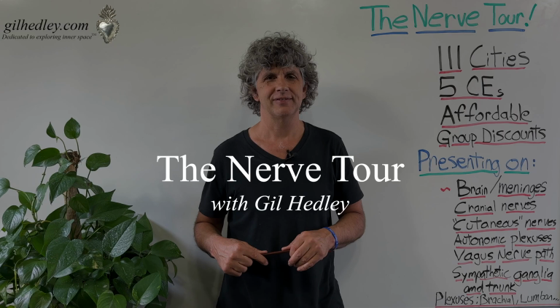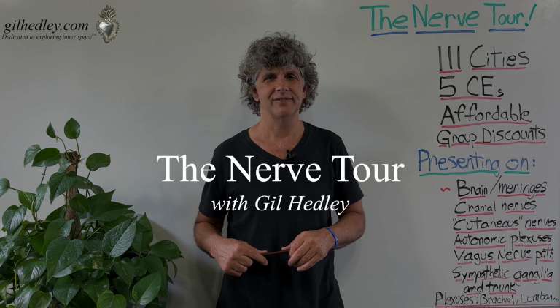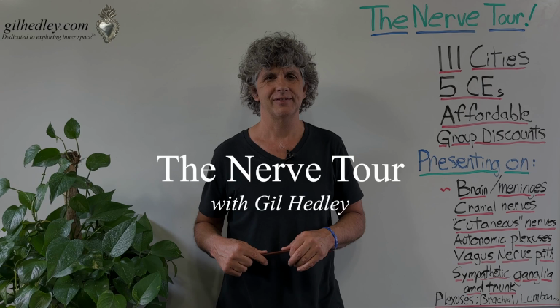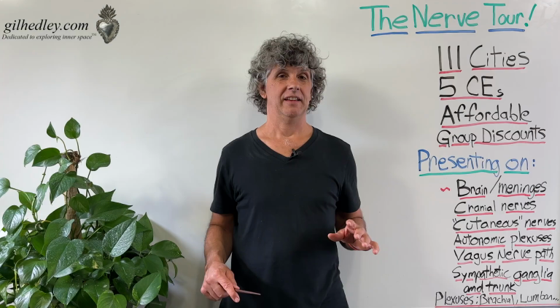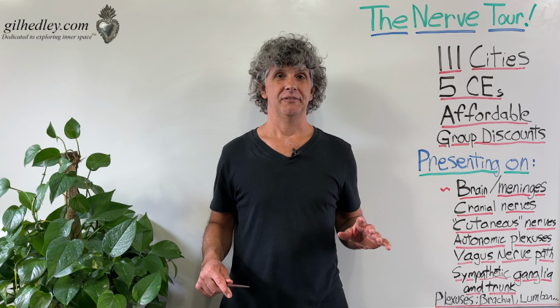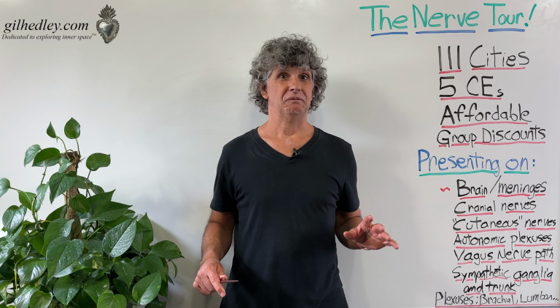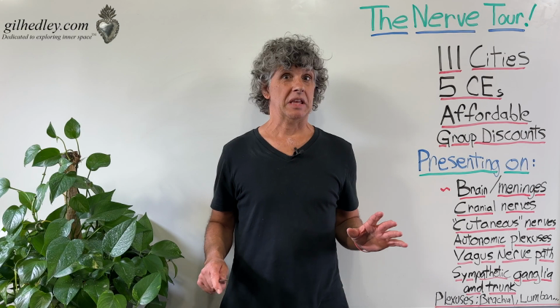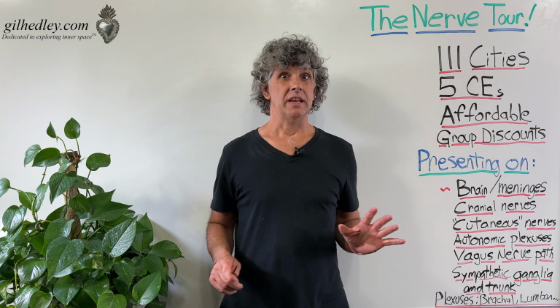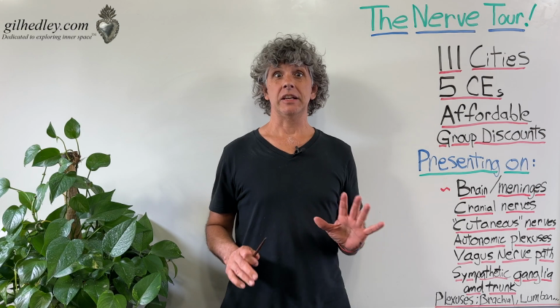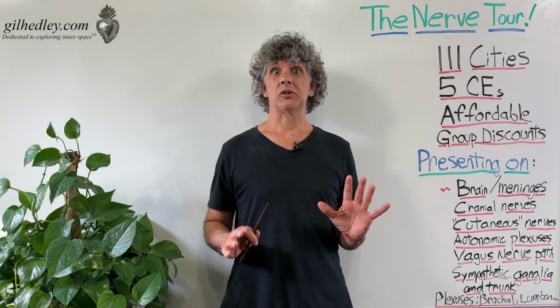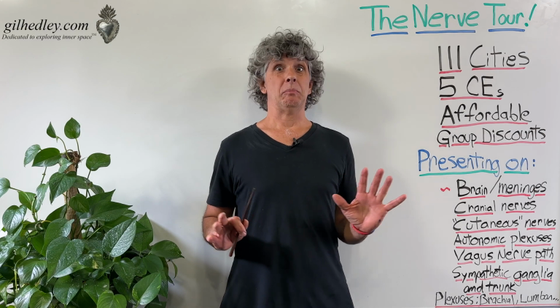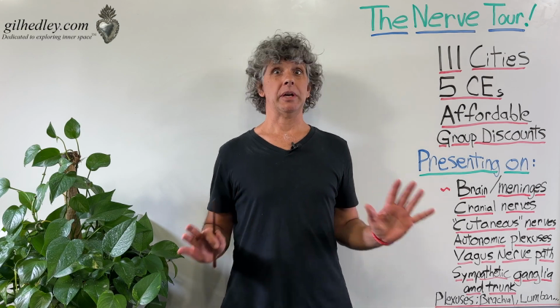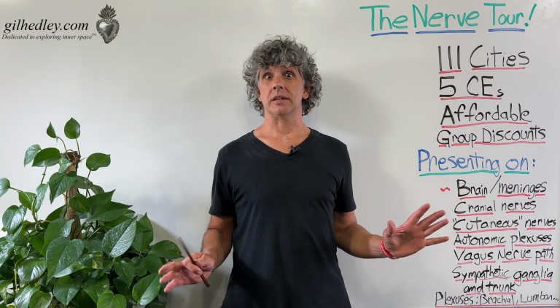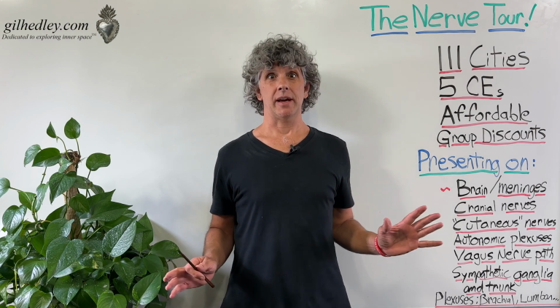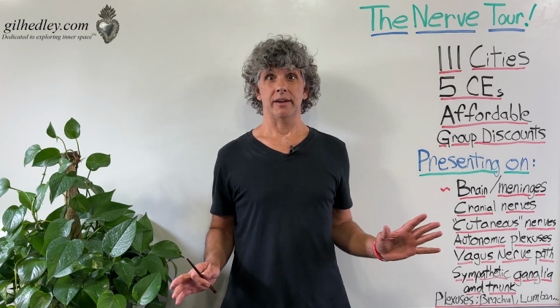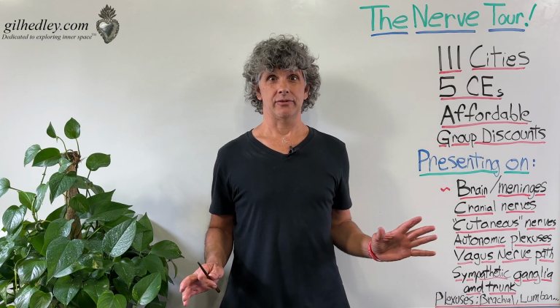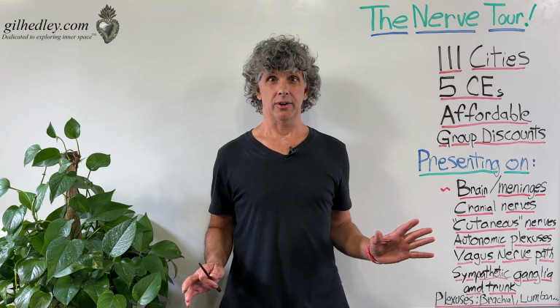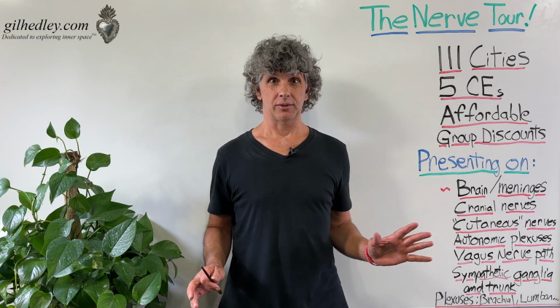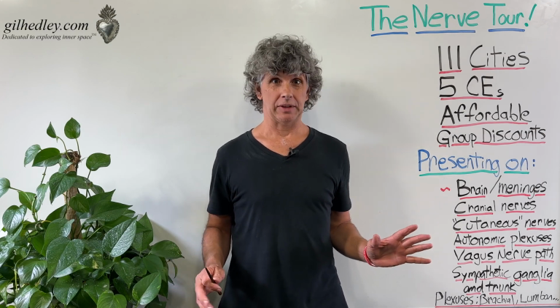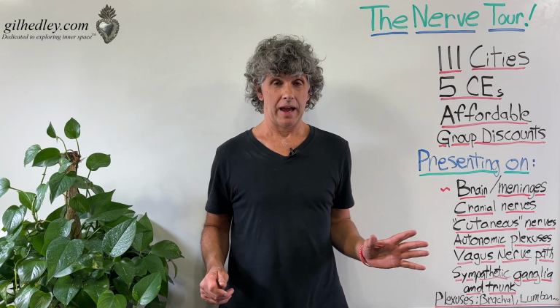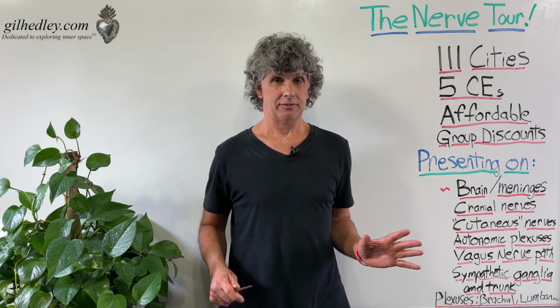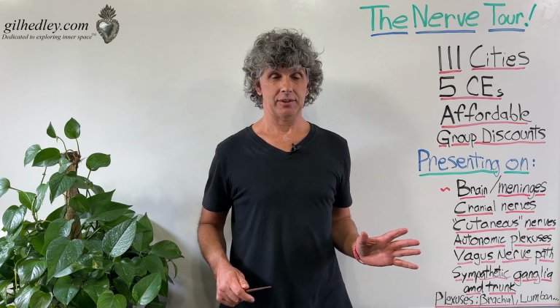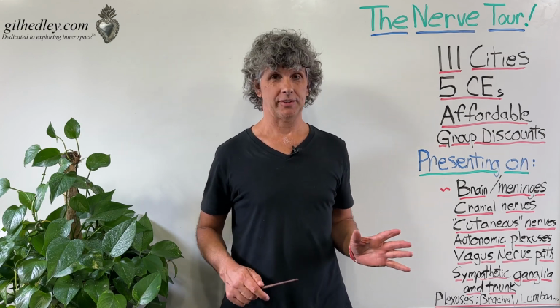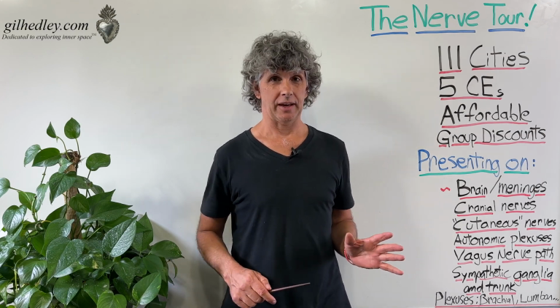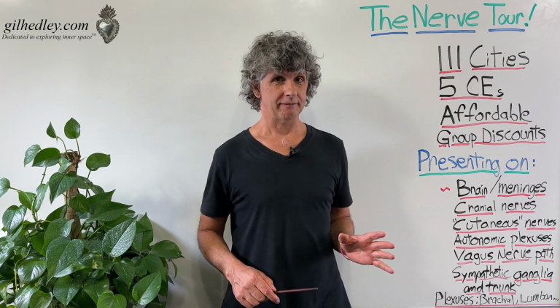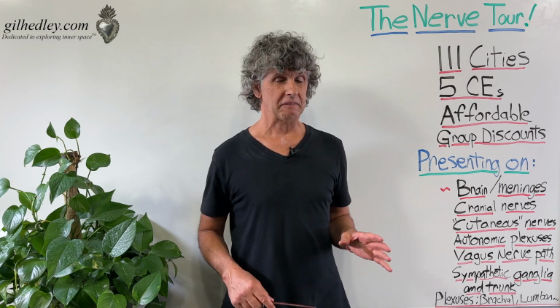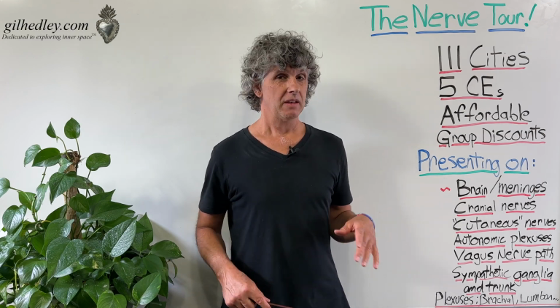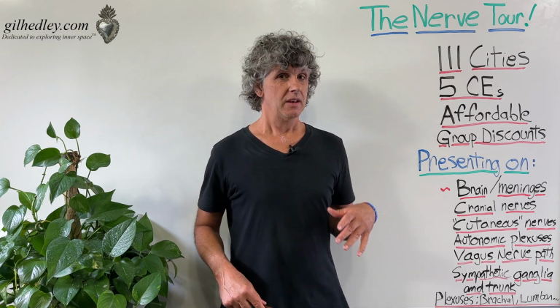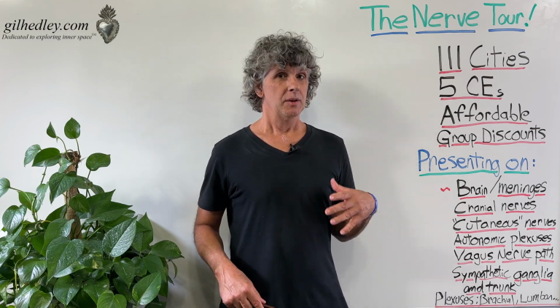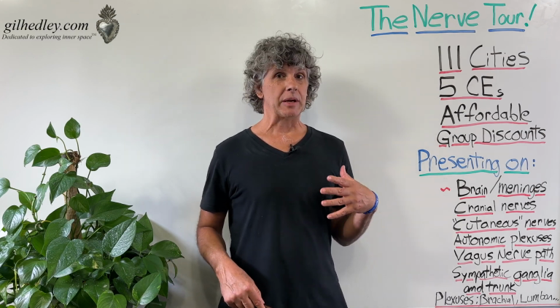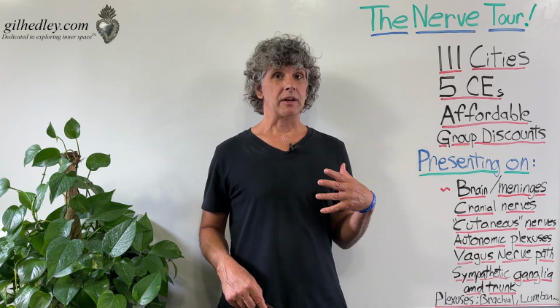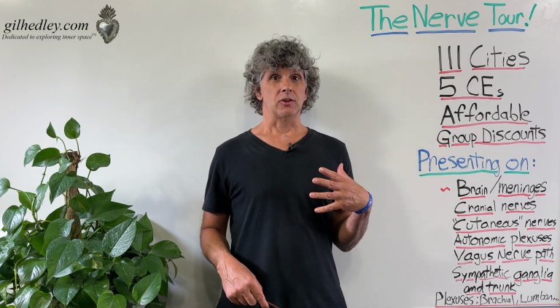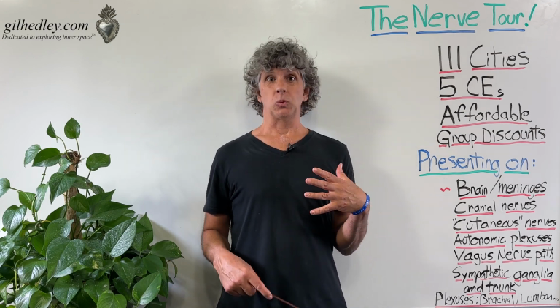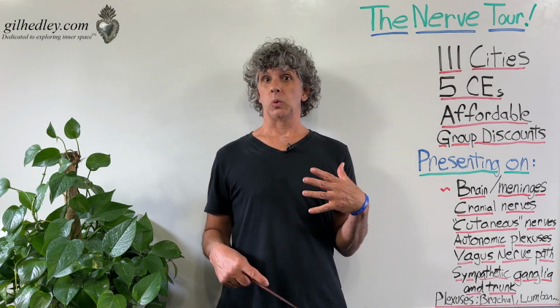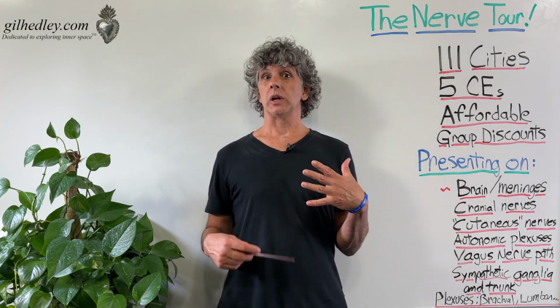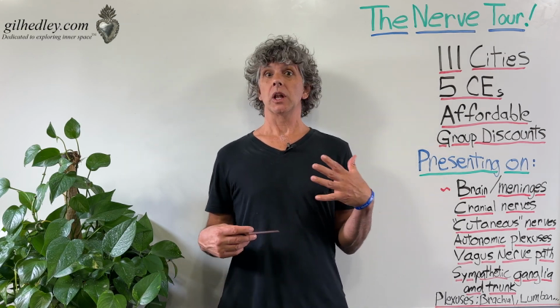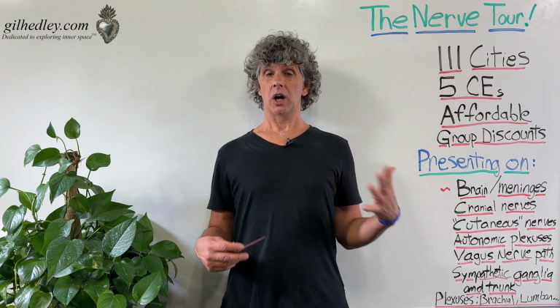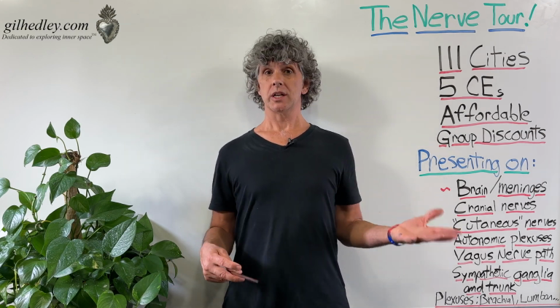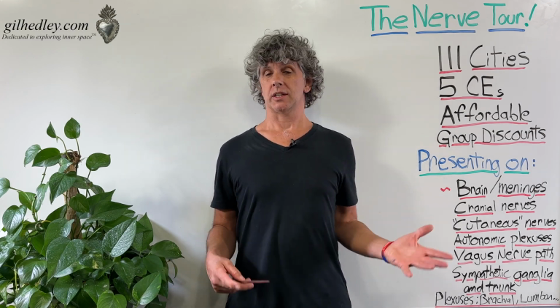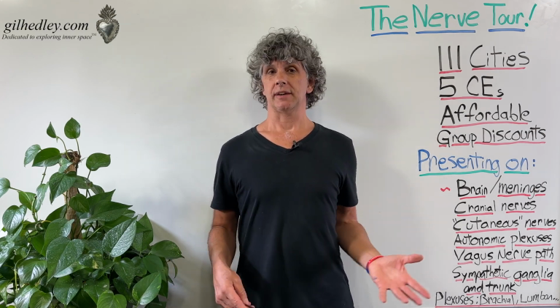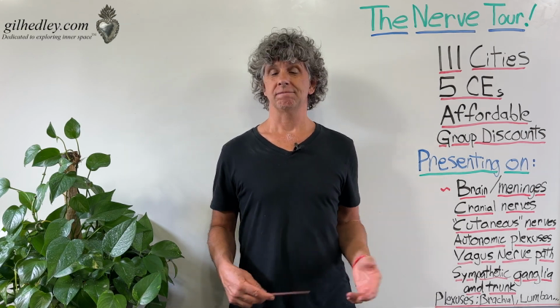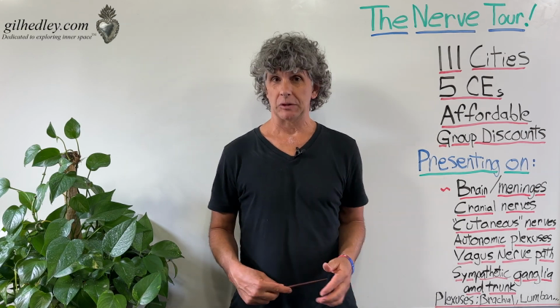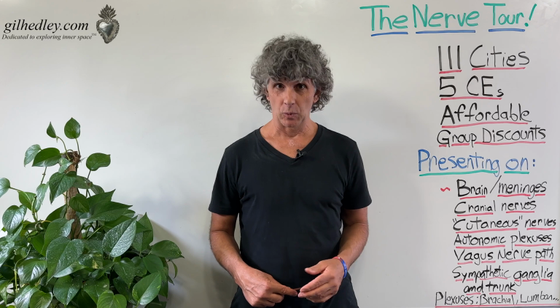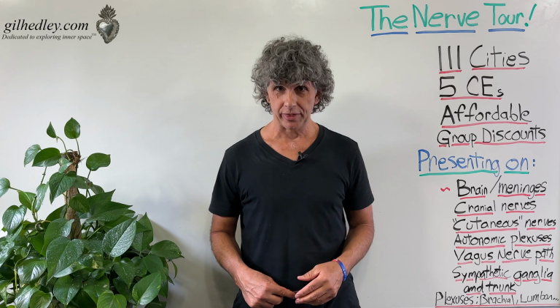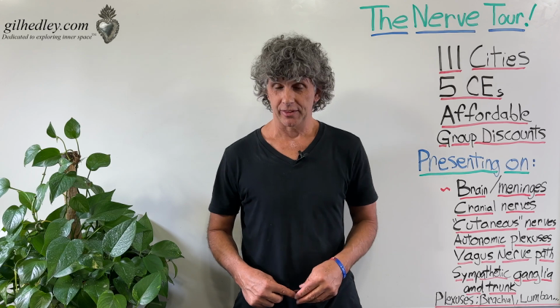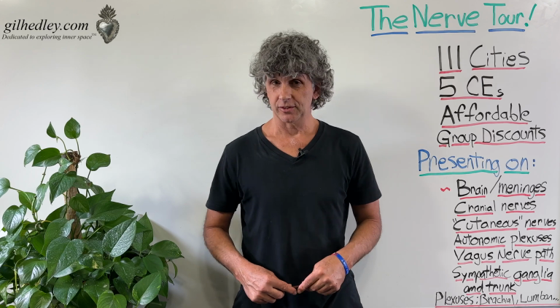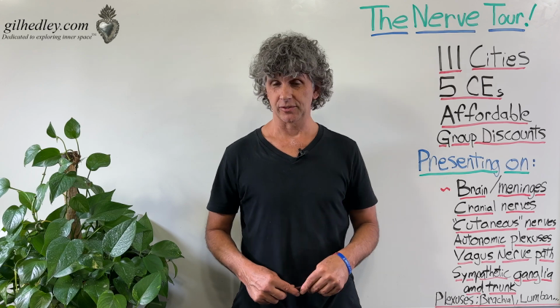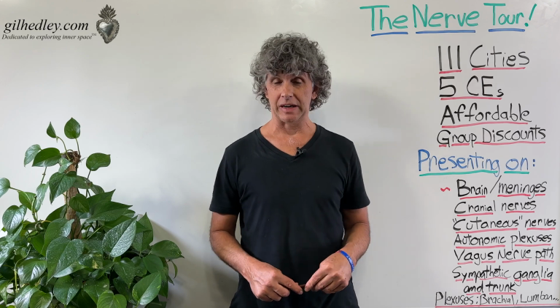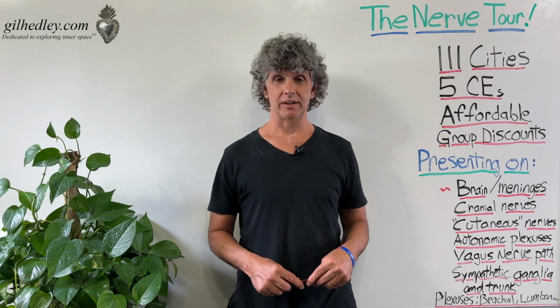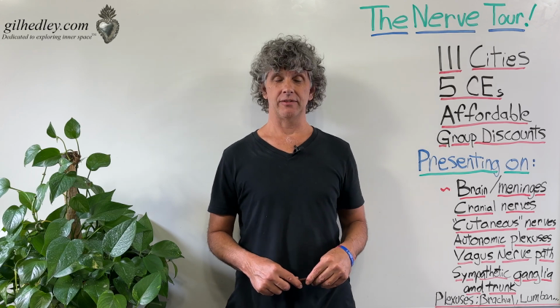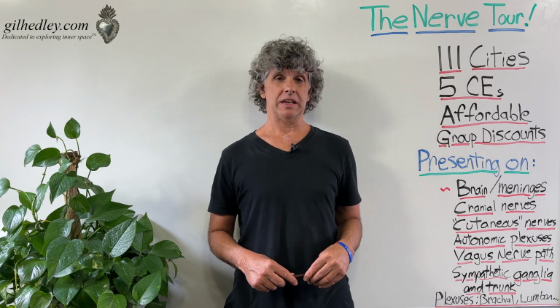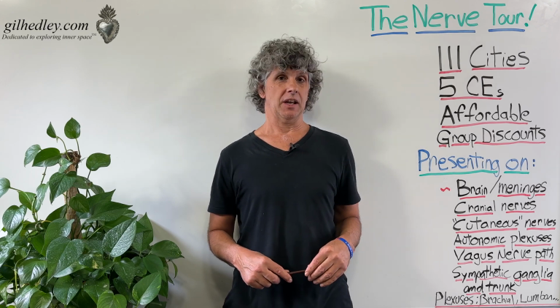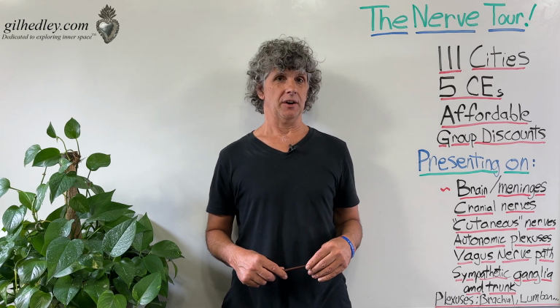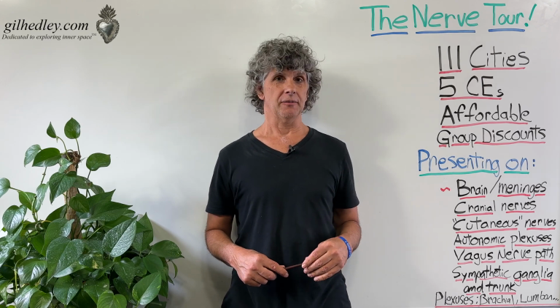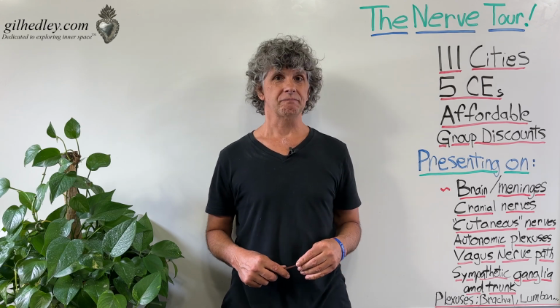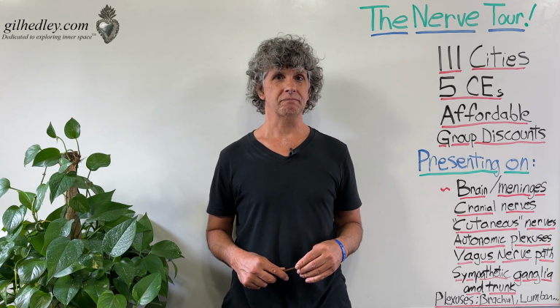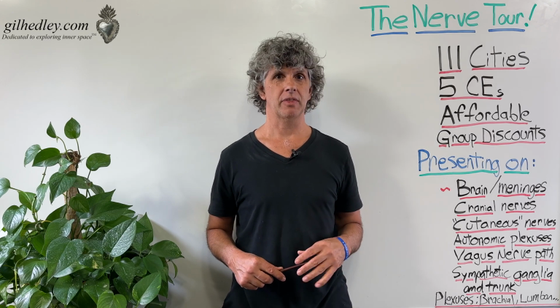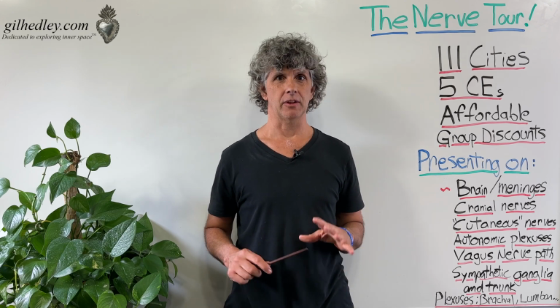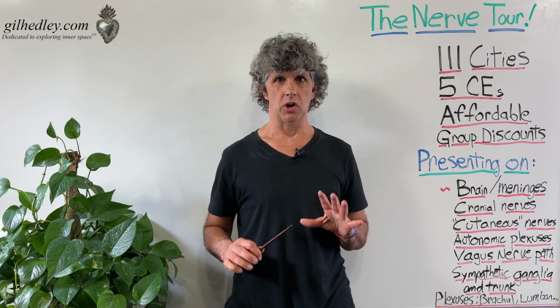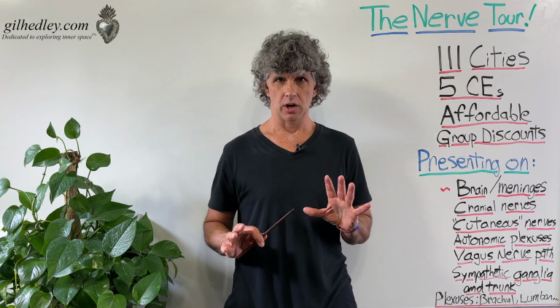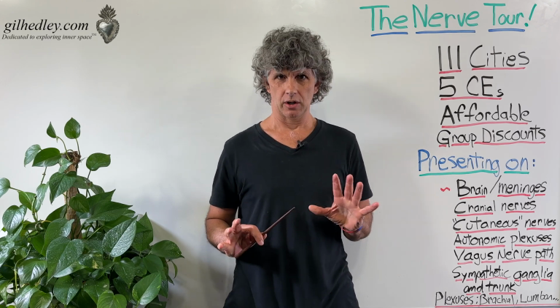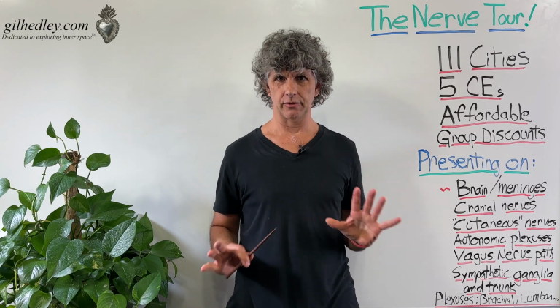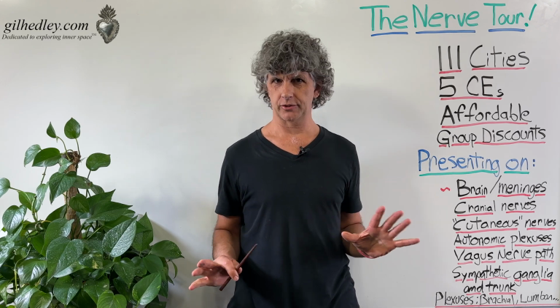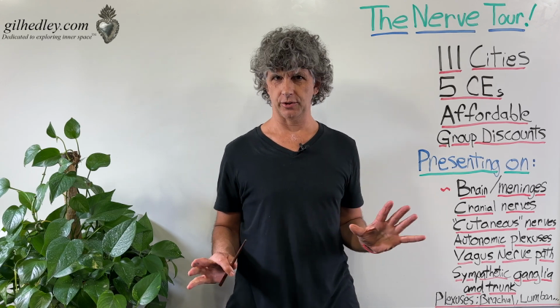It's a big day, because with this very video, we're launching the Nerve Tour.